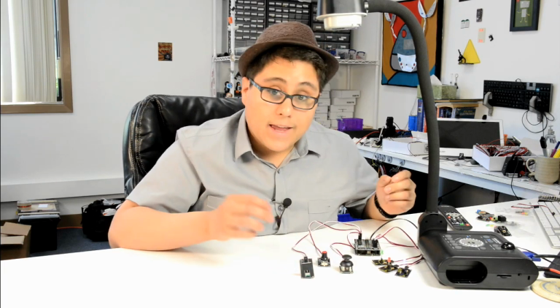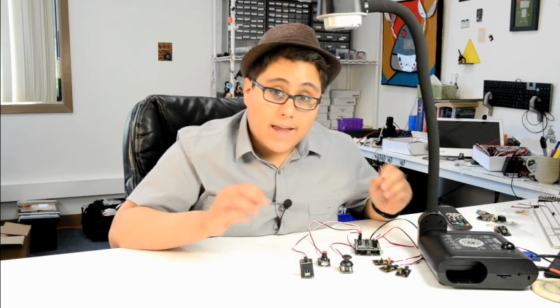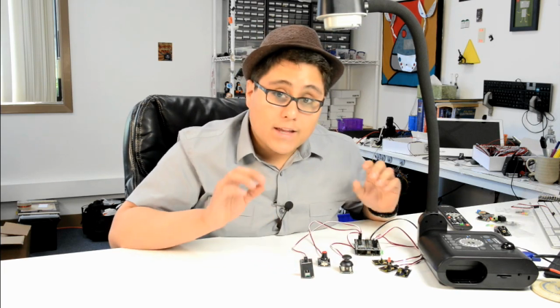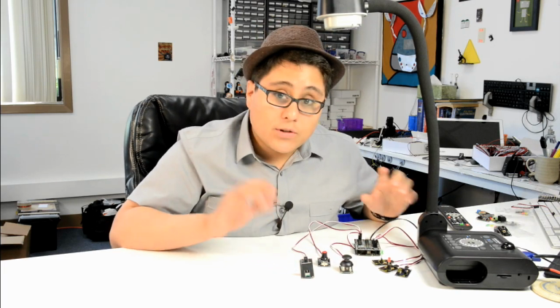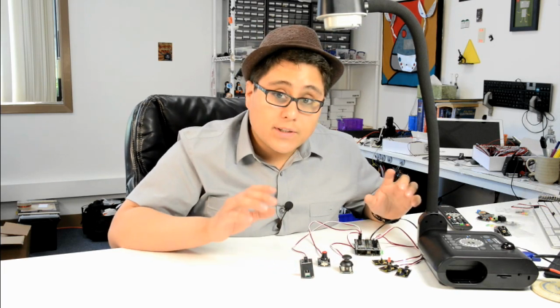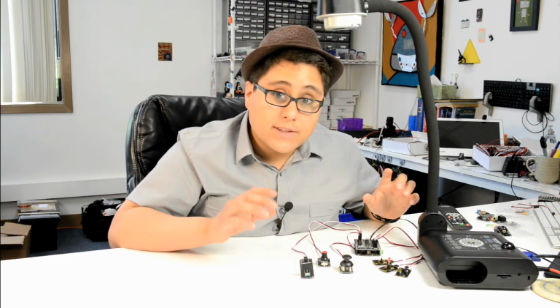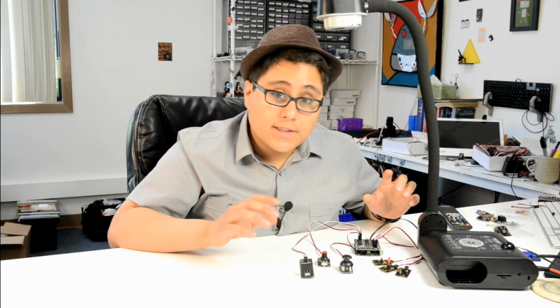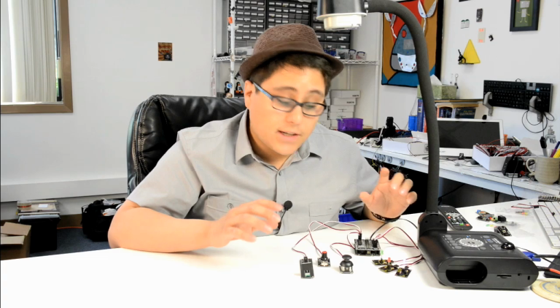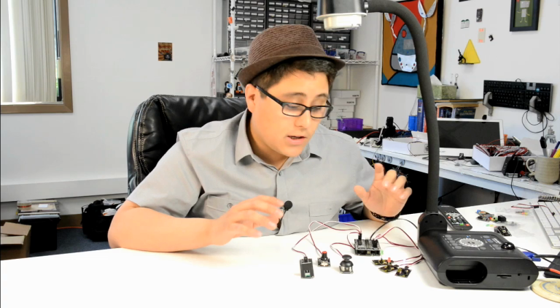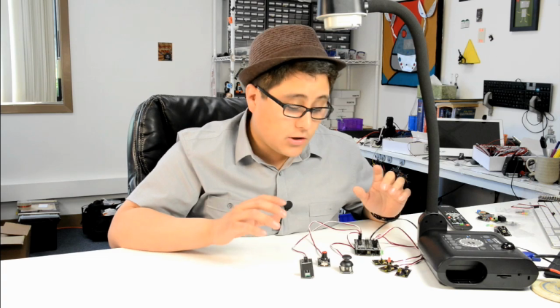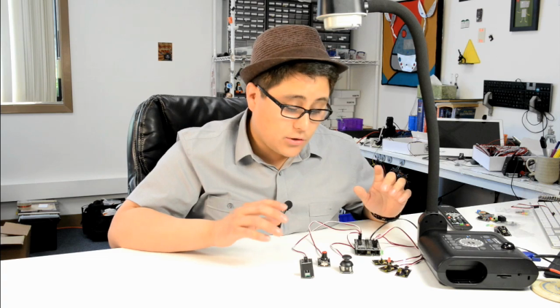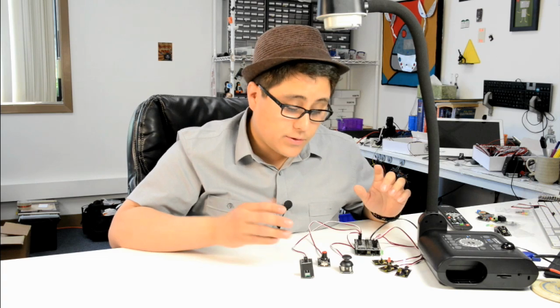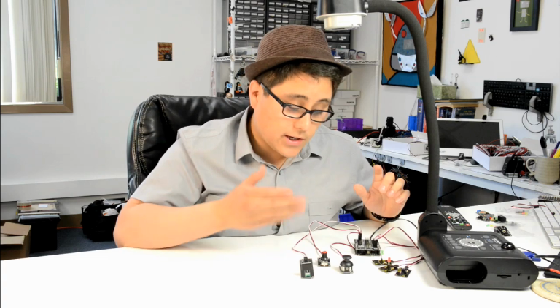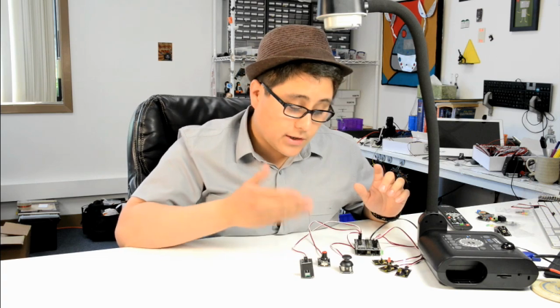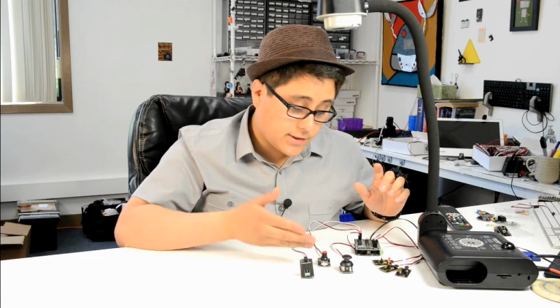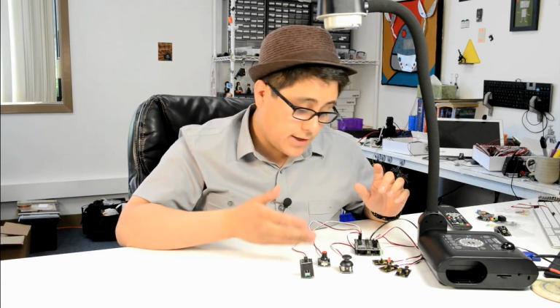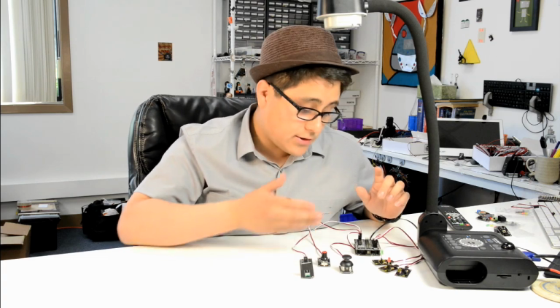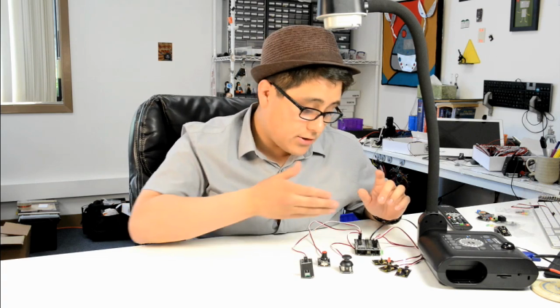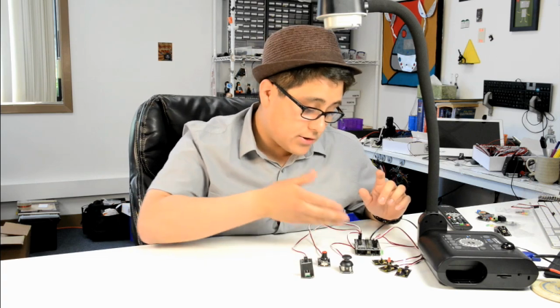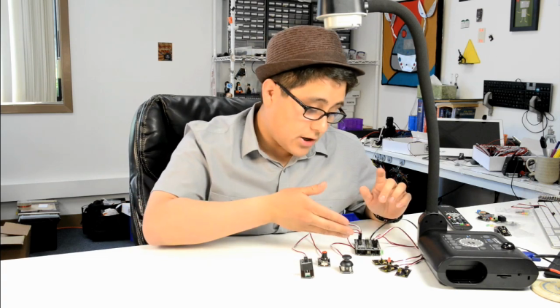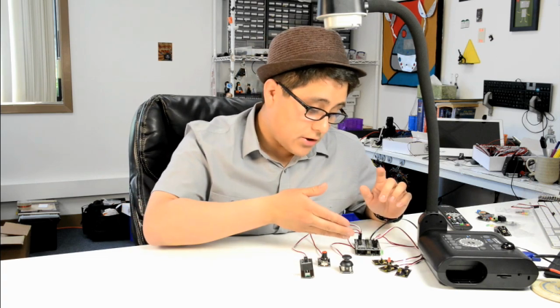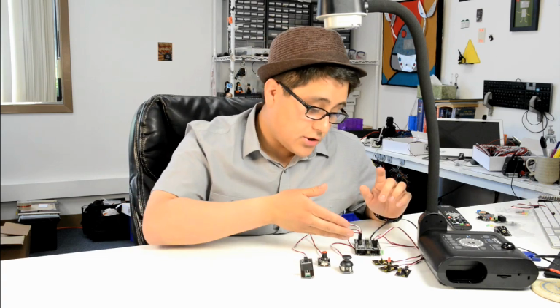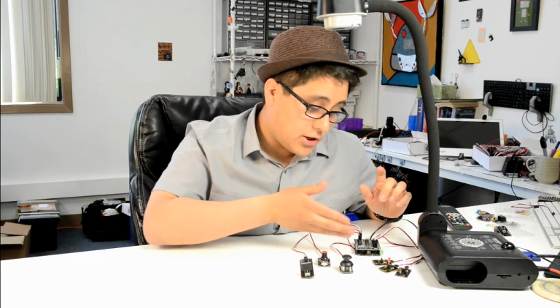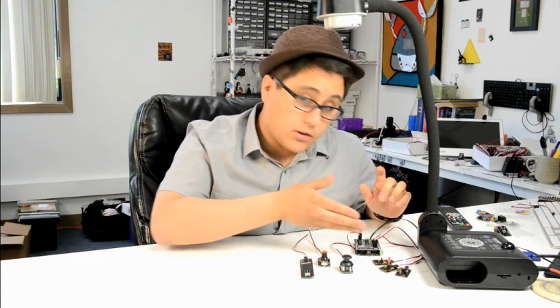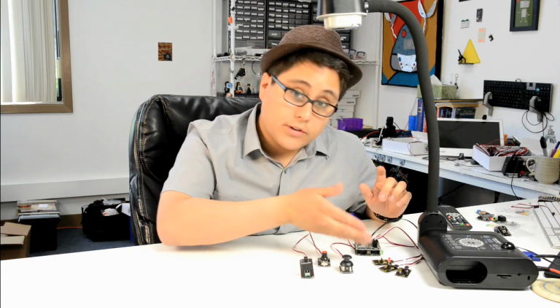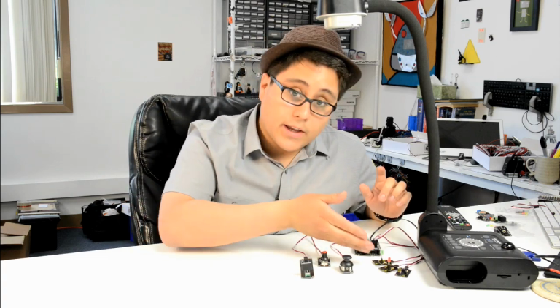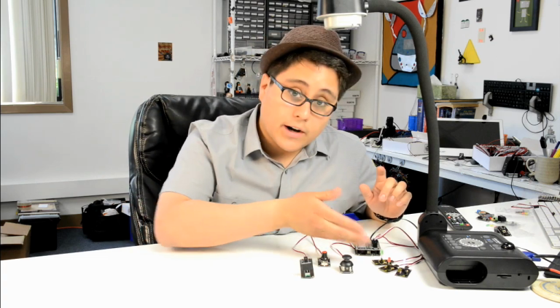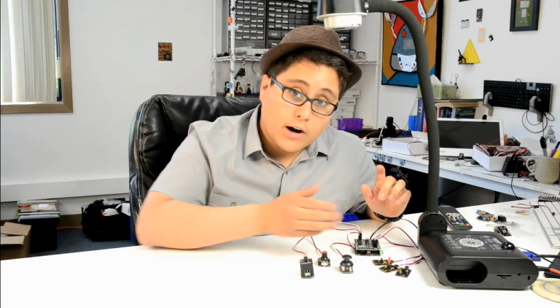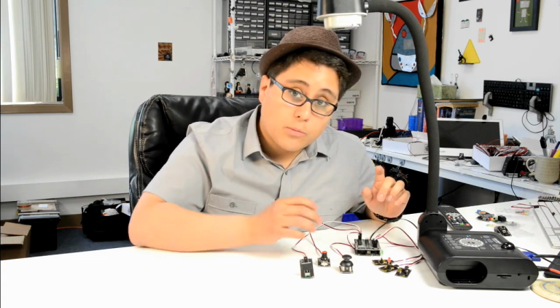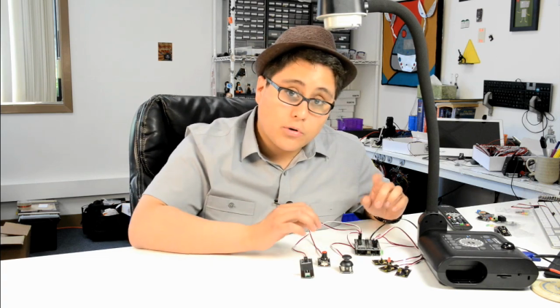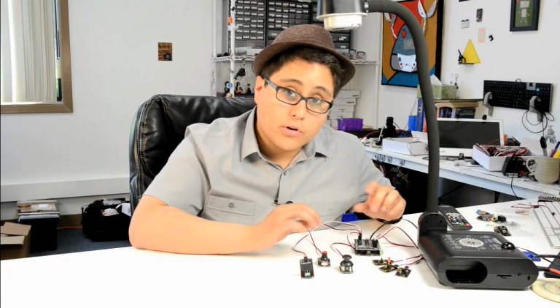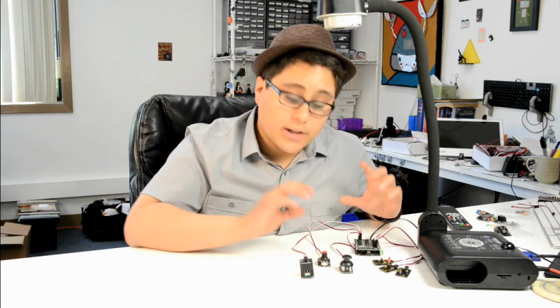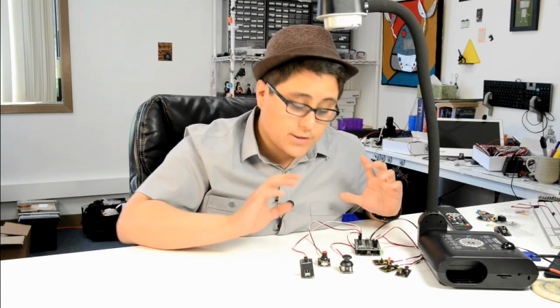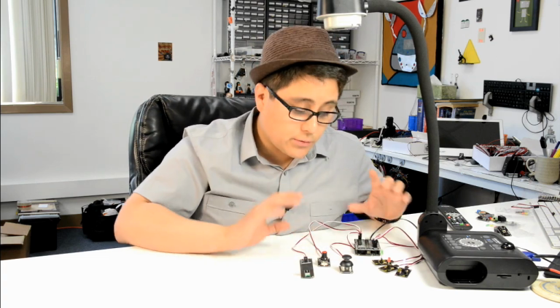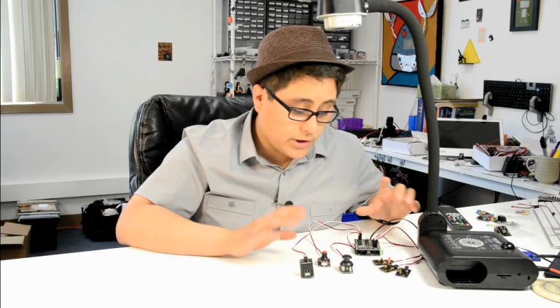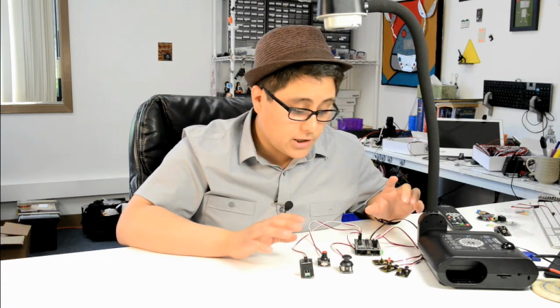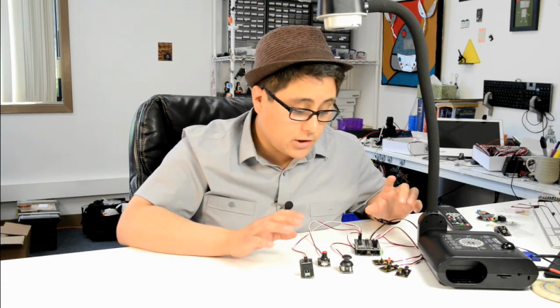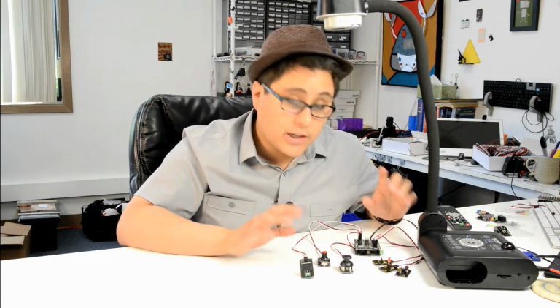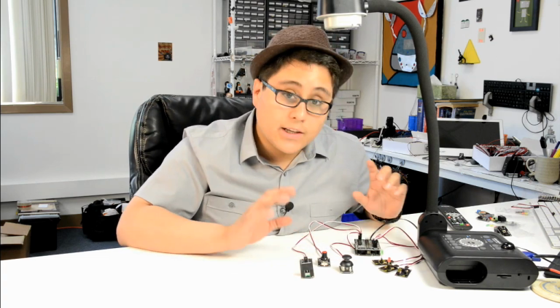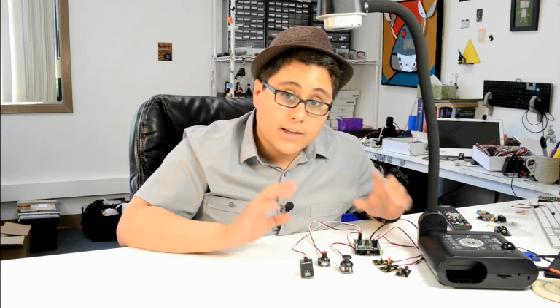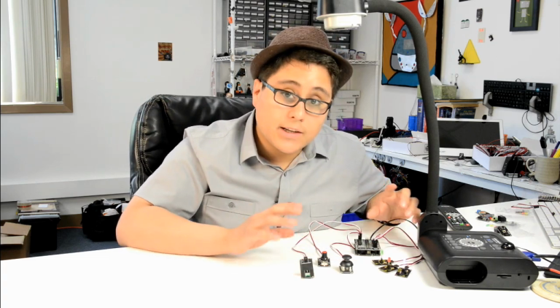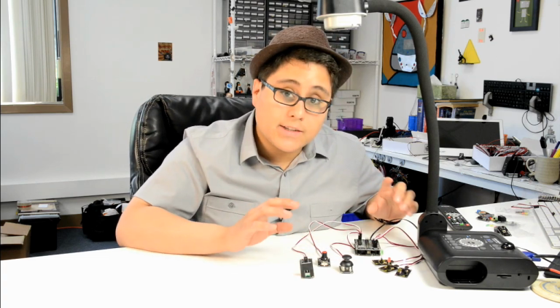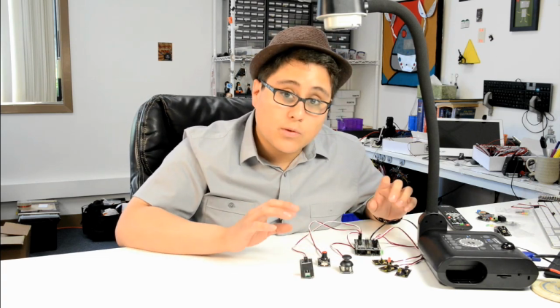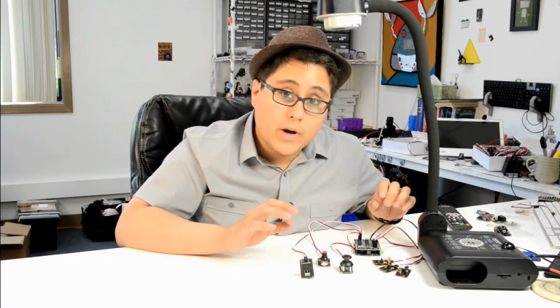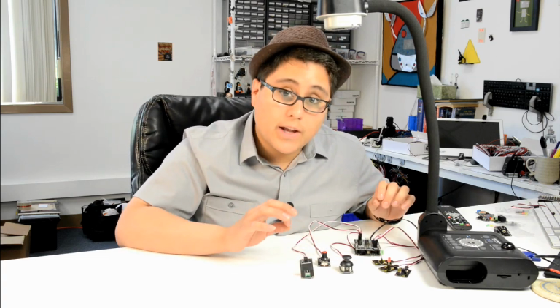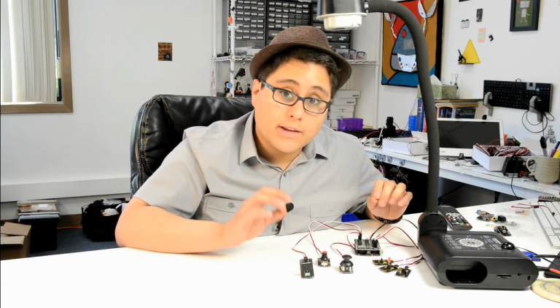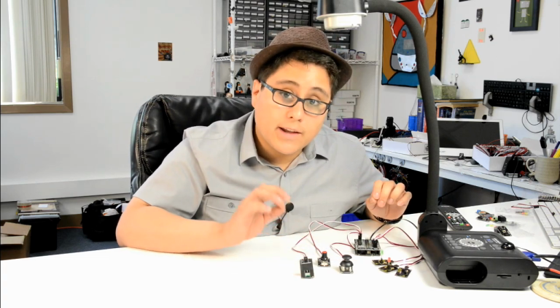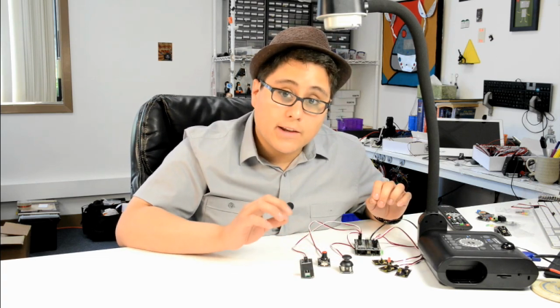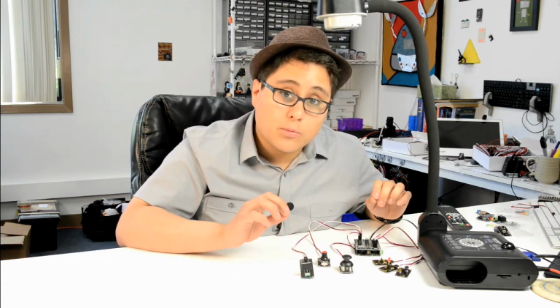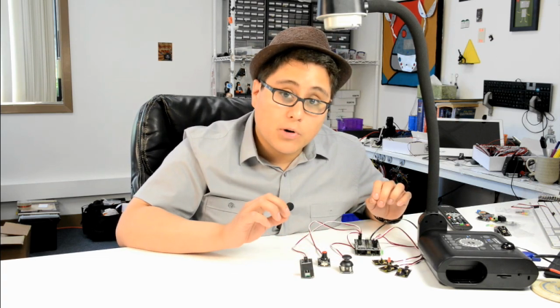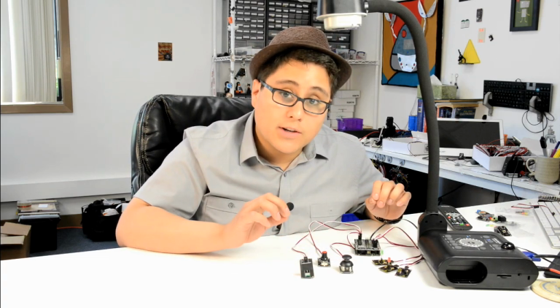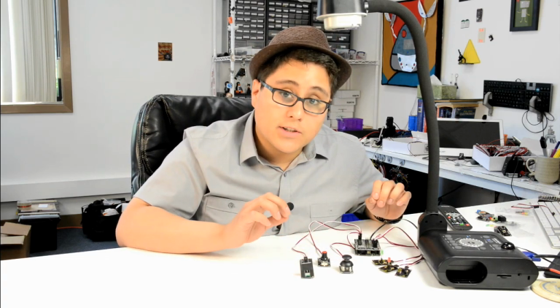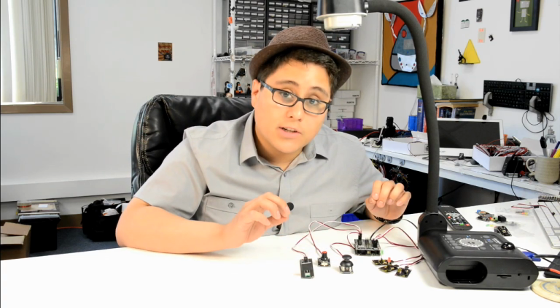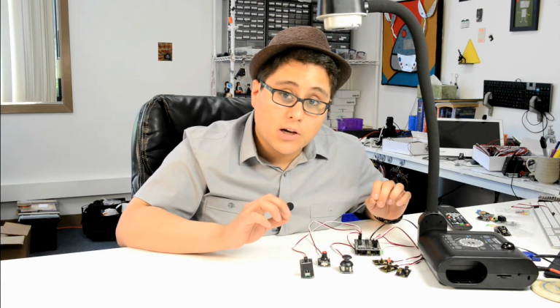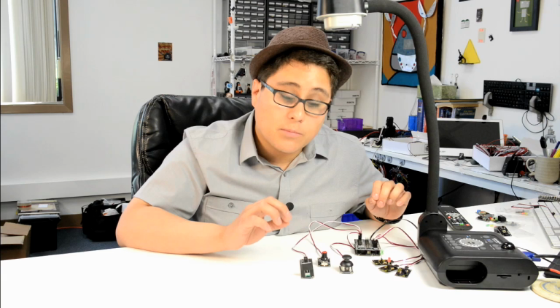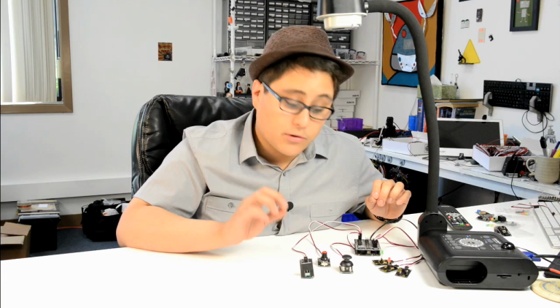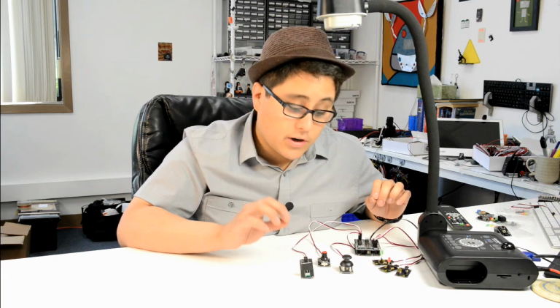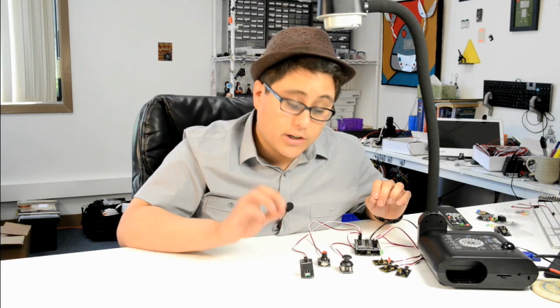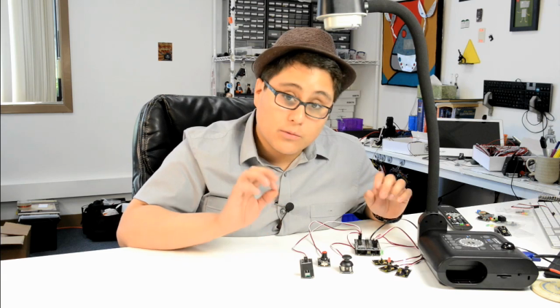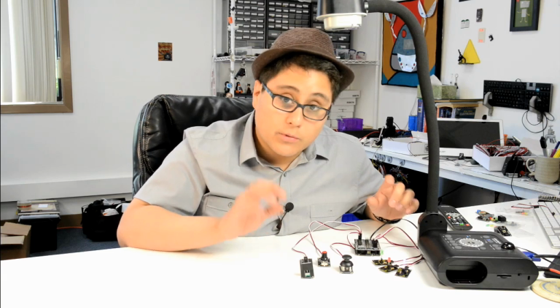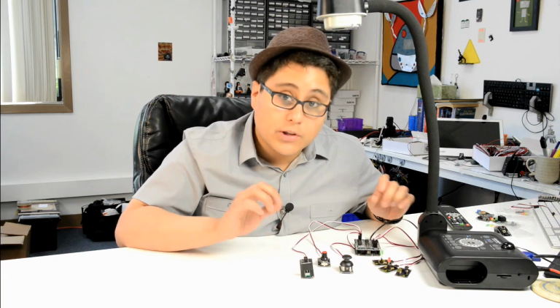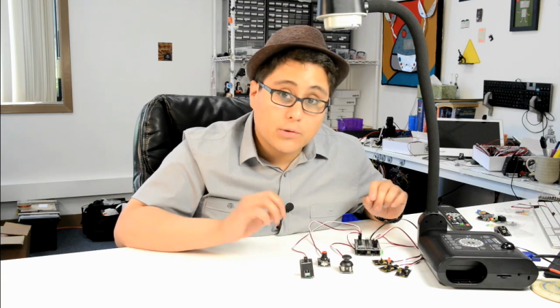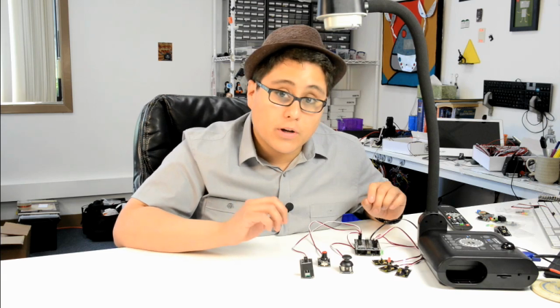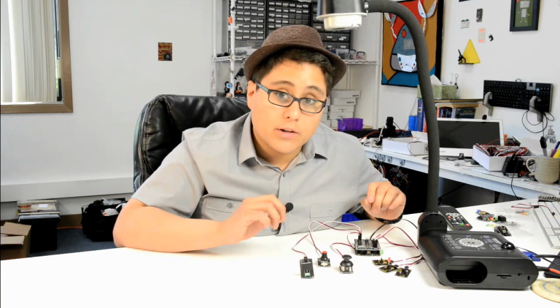As you can see, using our sensors, our shield, and our output, it's a really clean and easy way to get your project up and running really quickly.